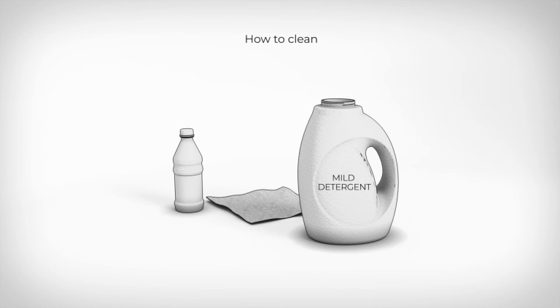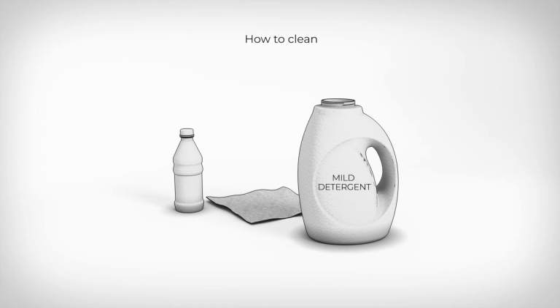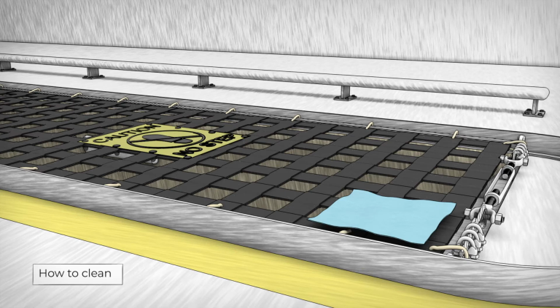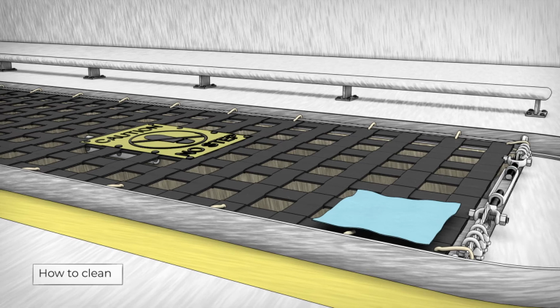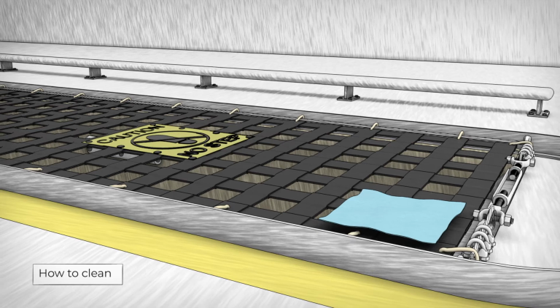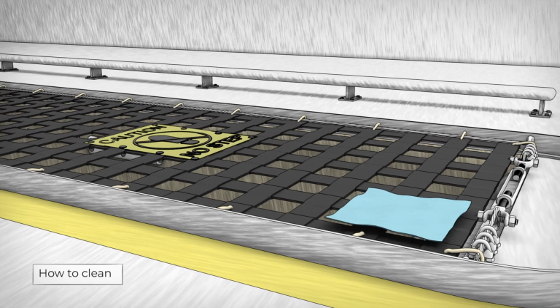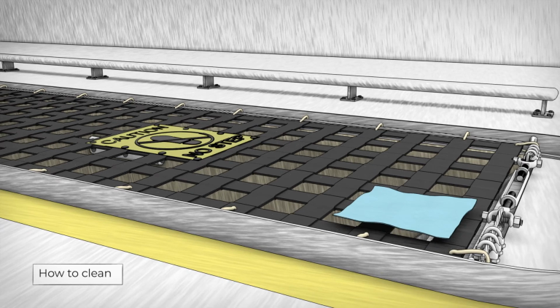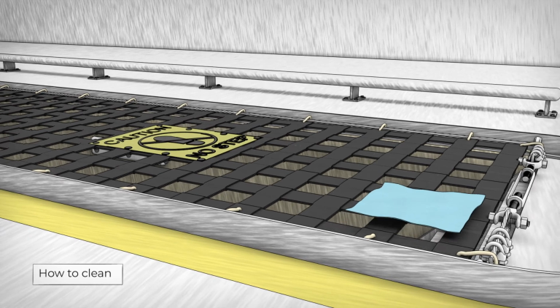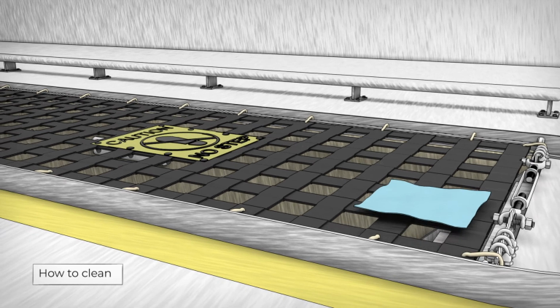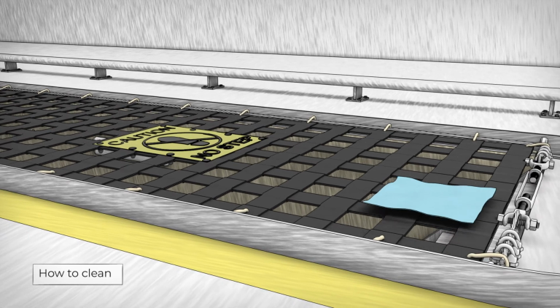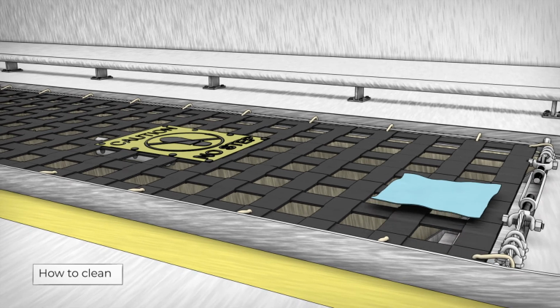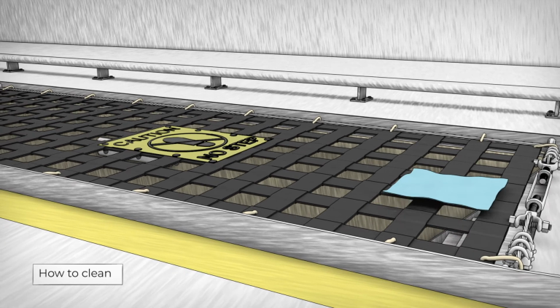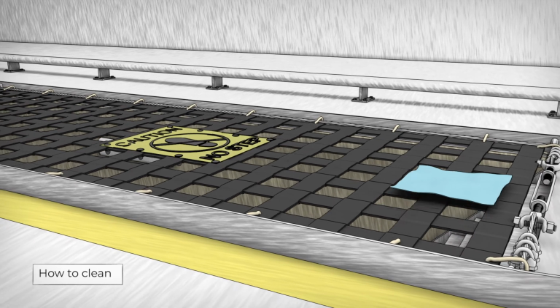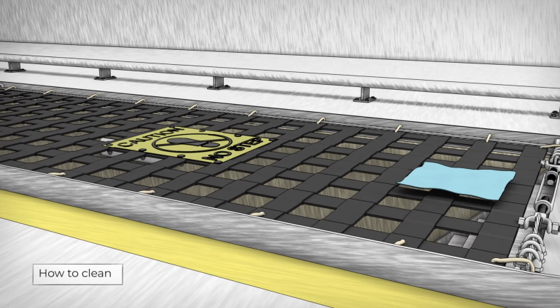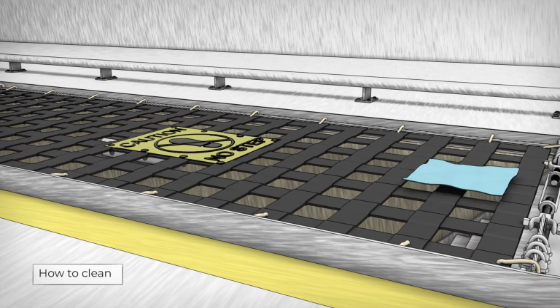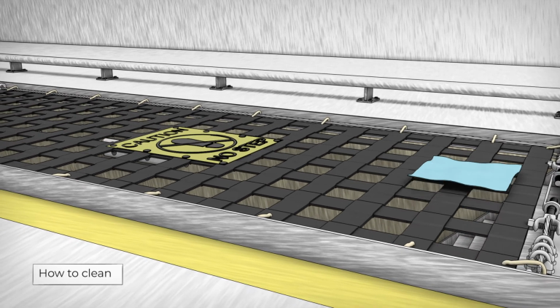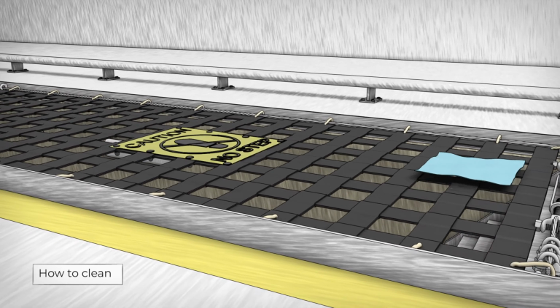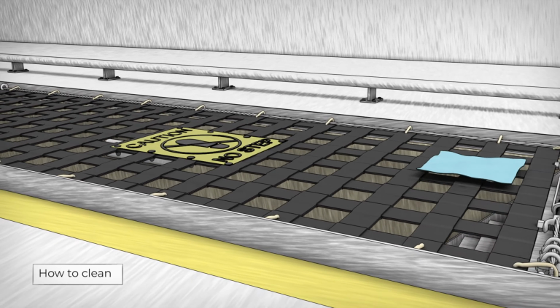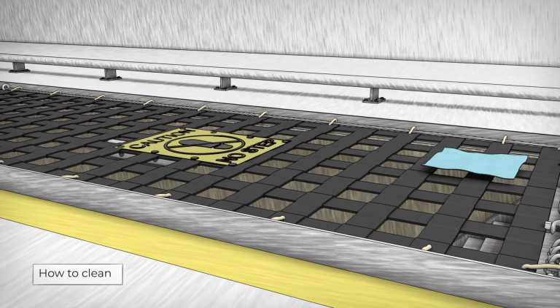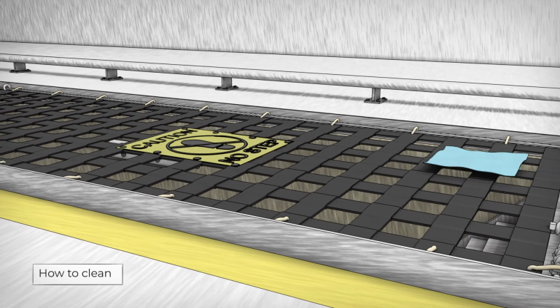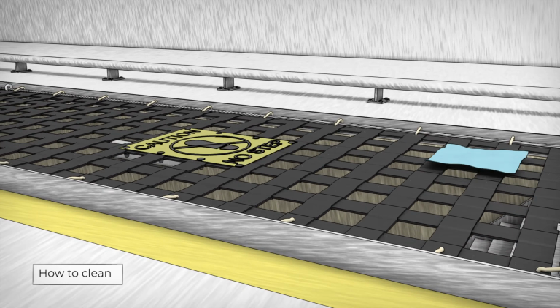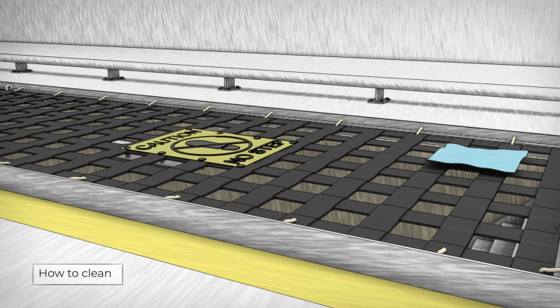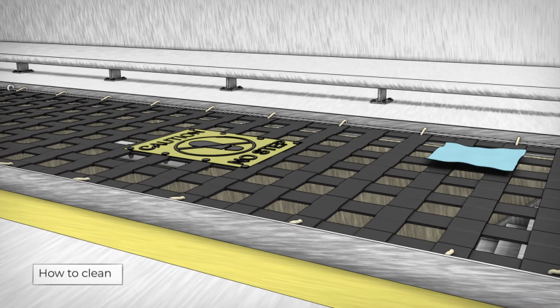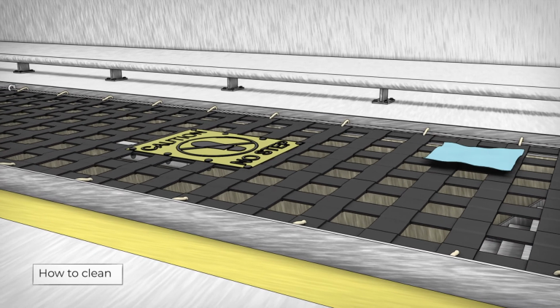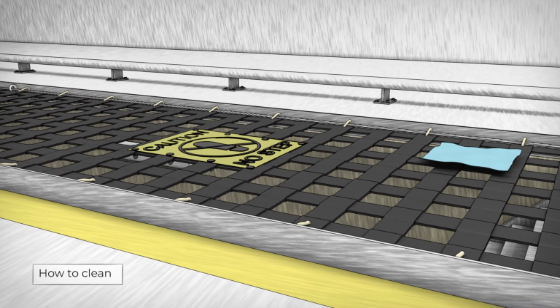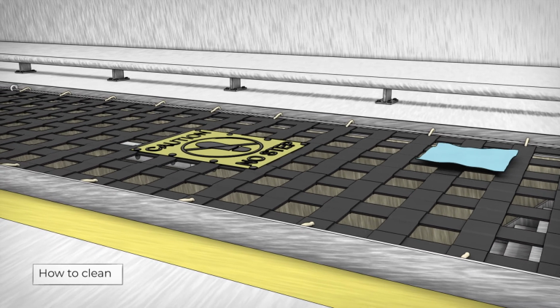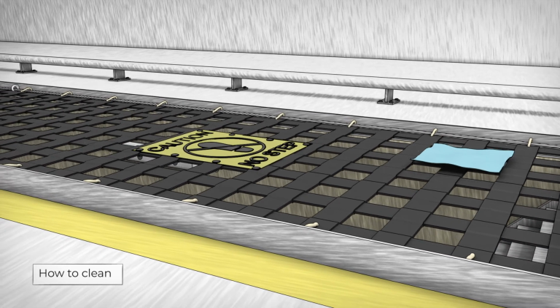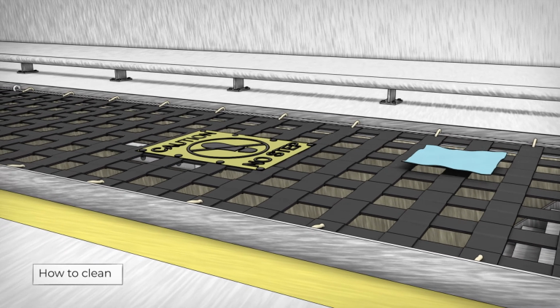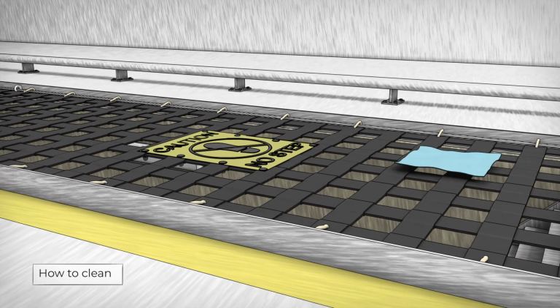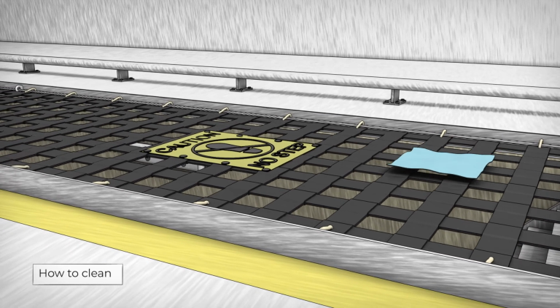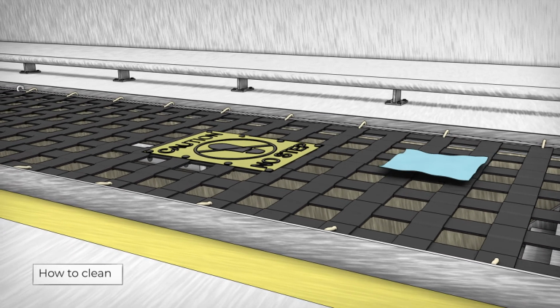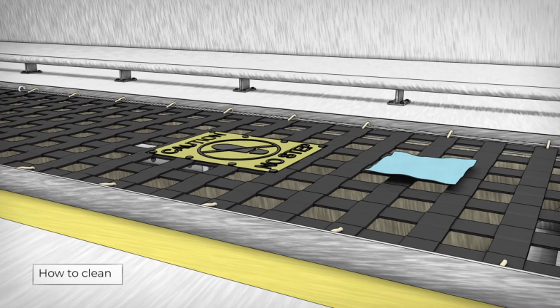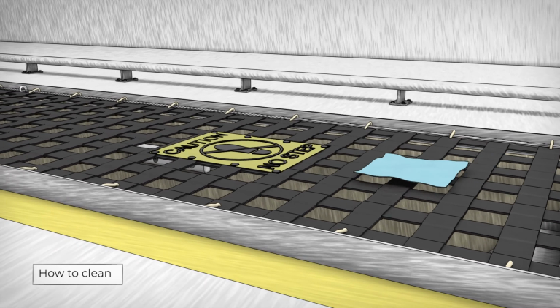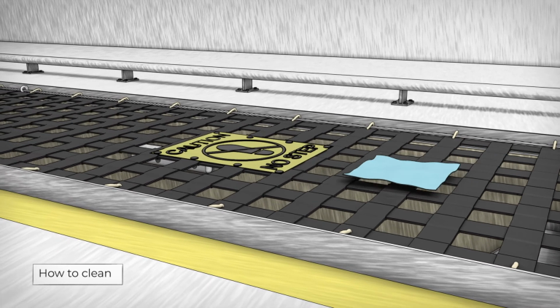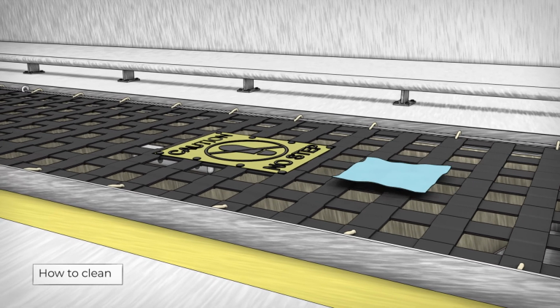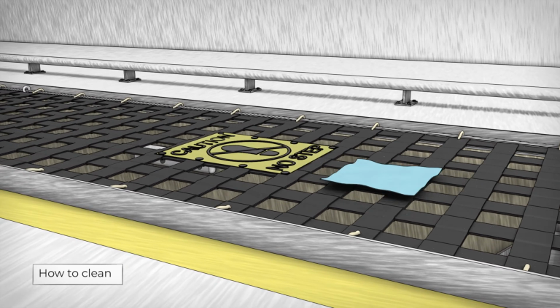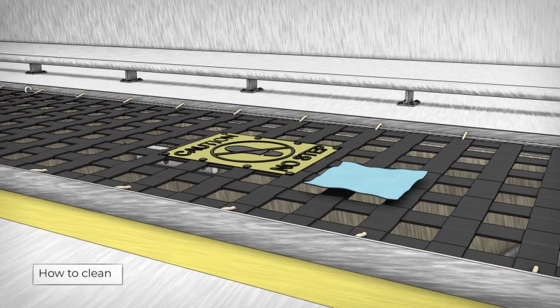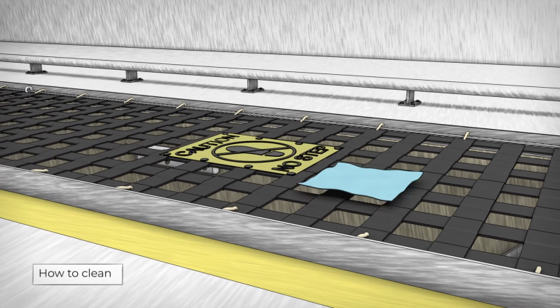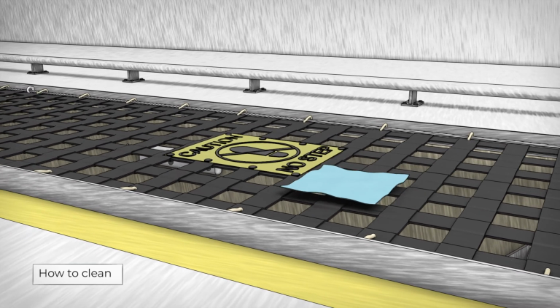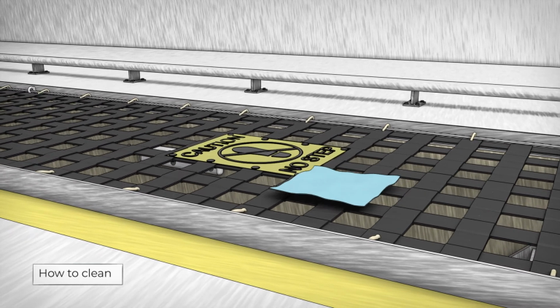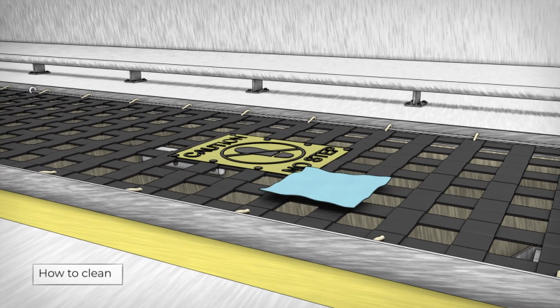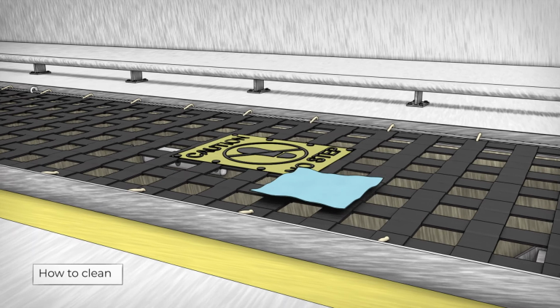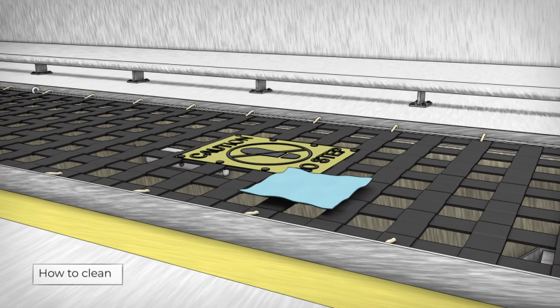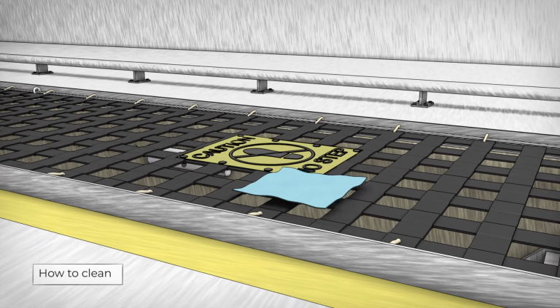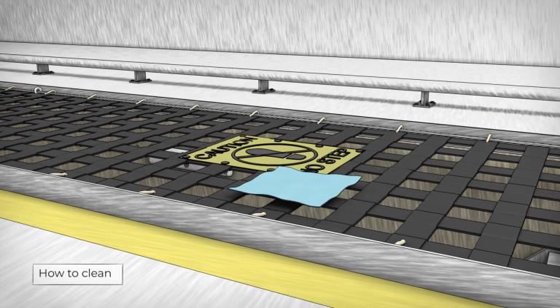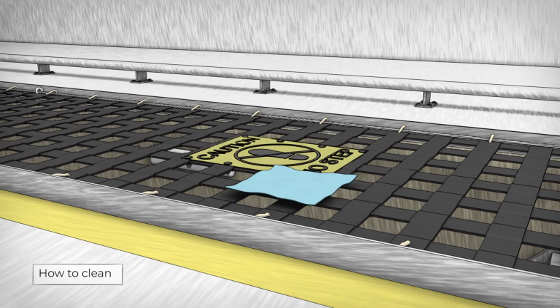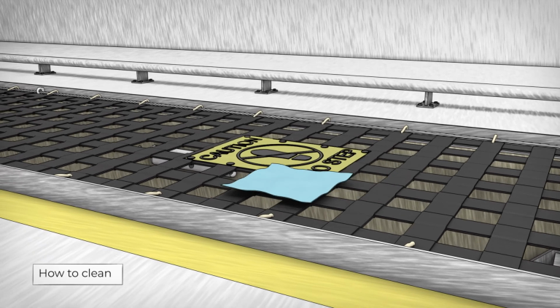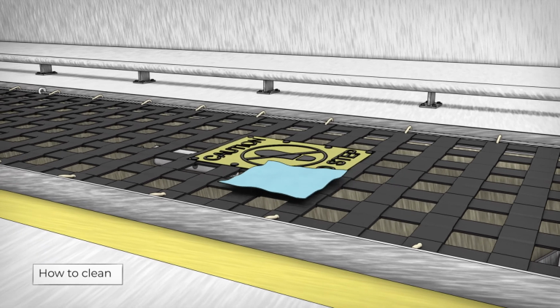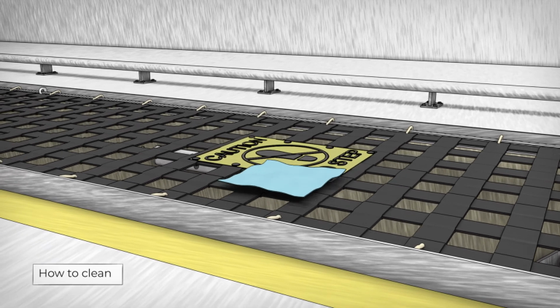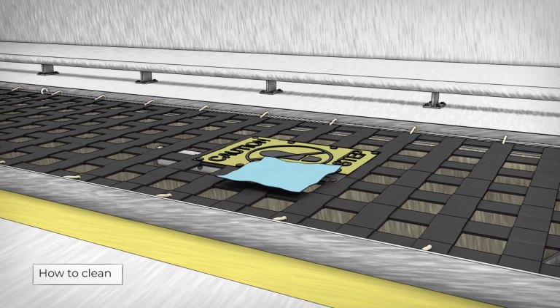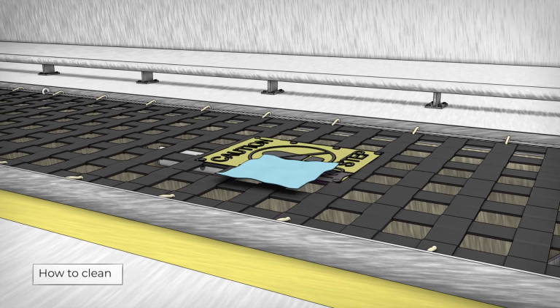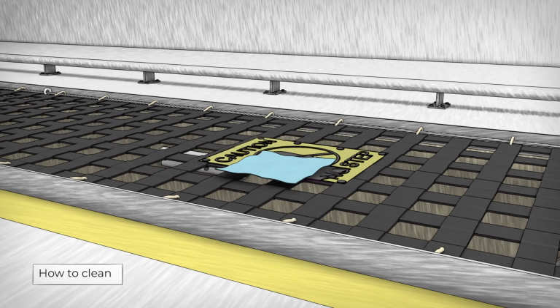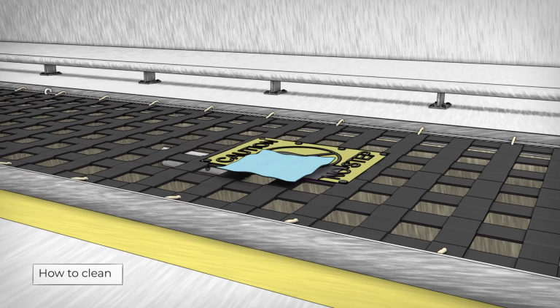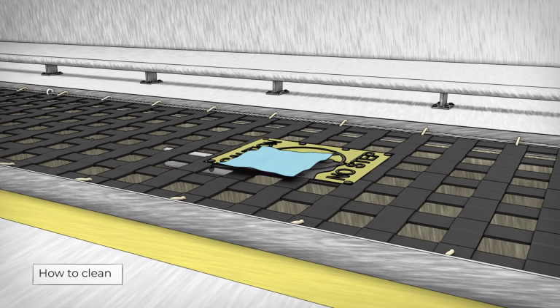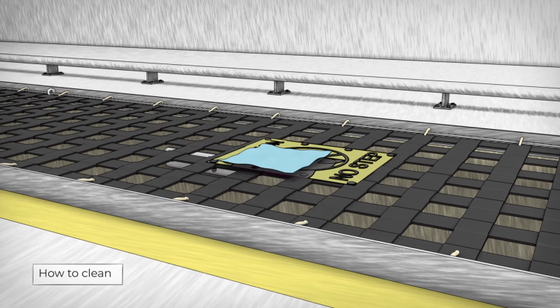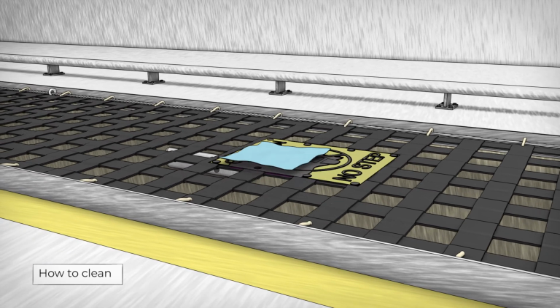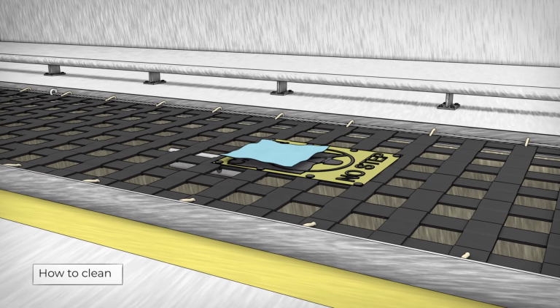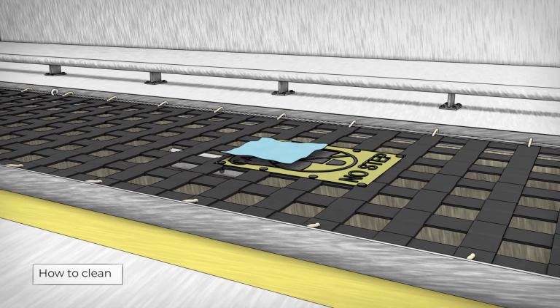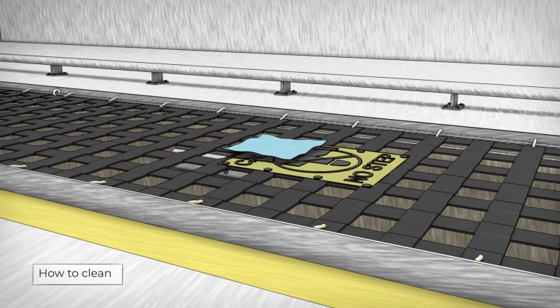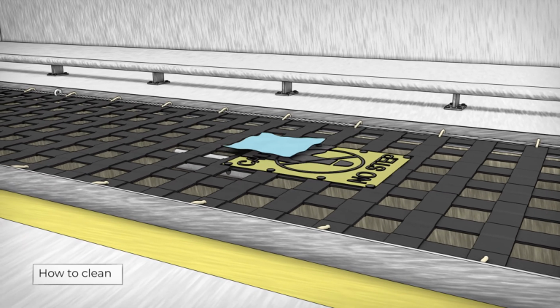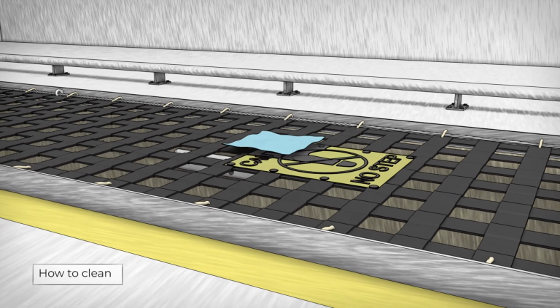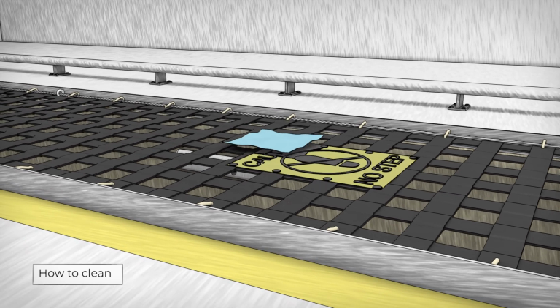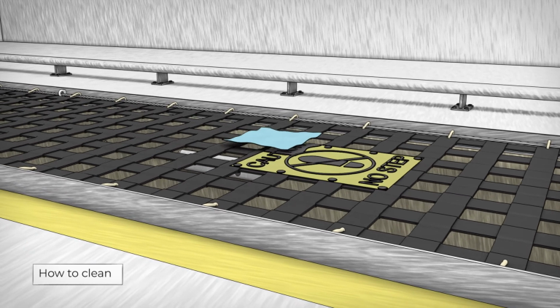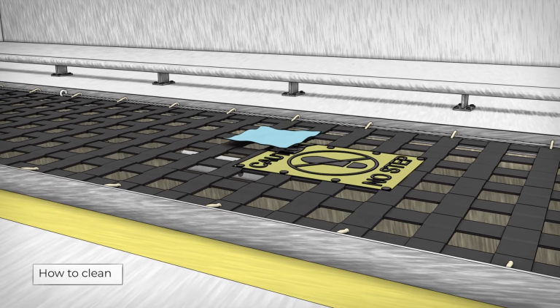With a clean shop towel, use mild detergent and warm water to clean off your cover. Use a dry, clean towel to pat dry.